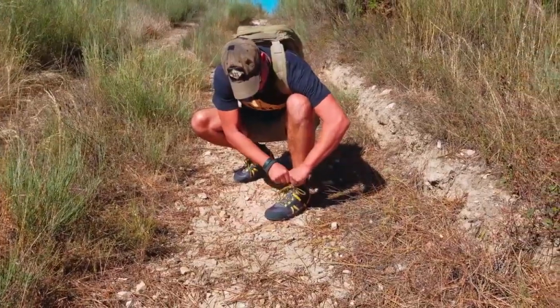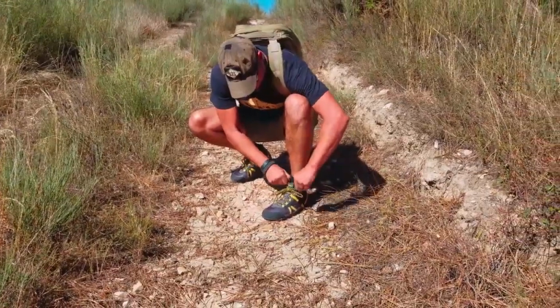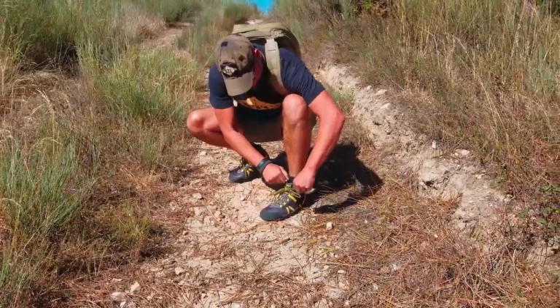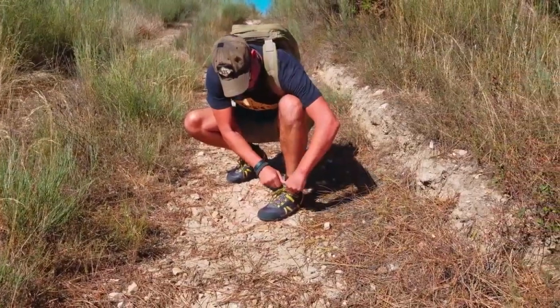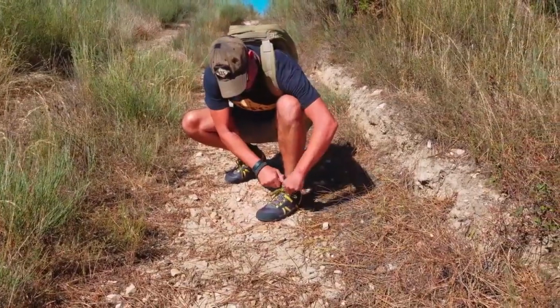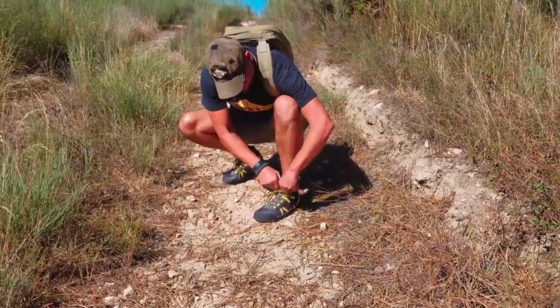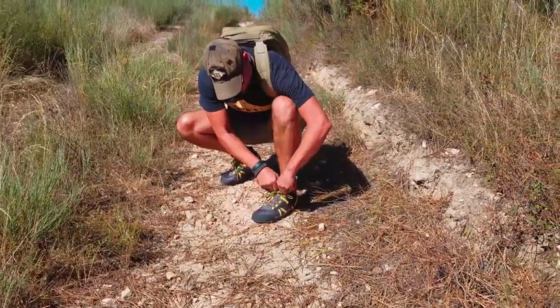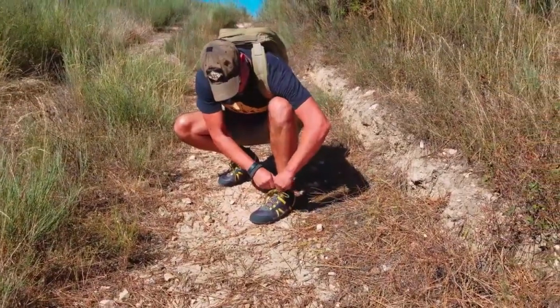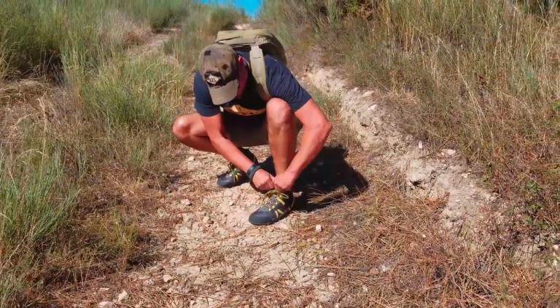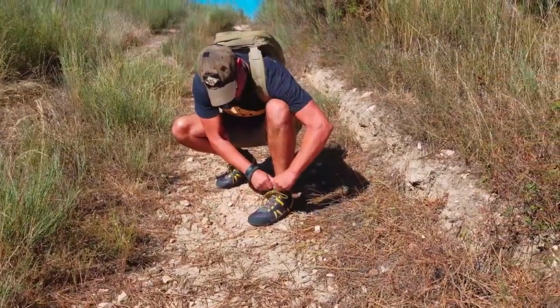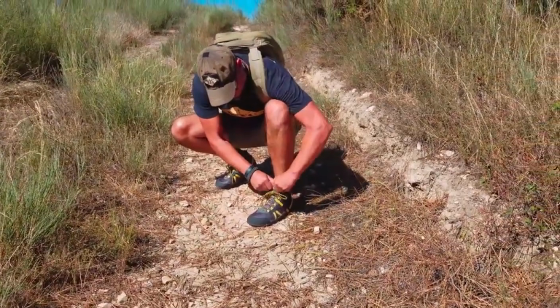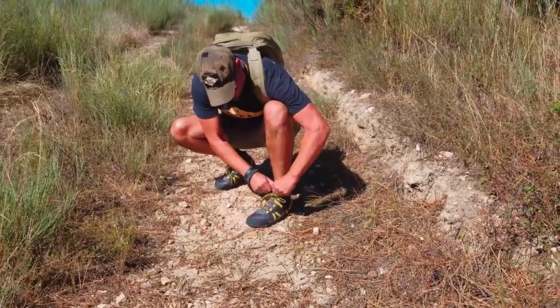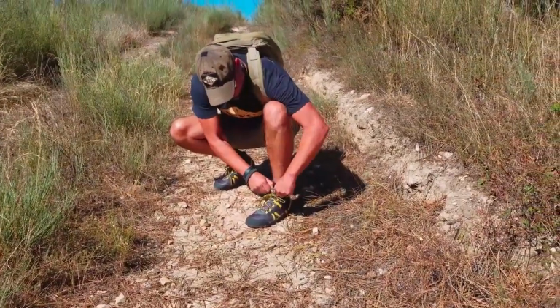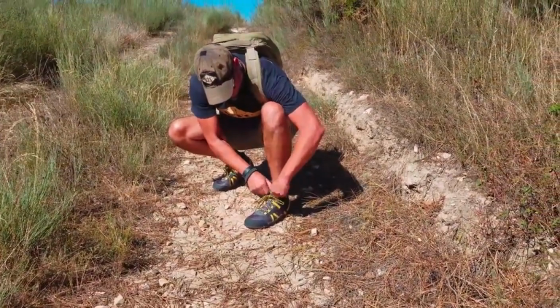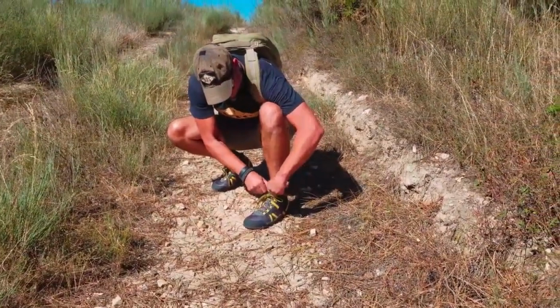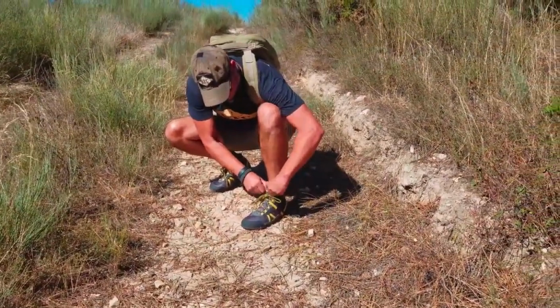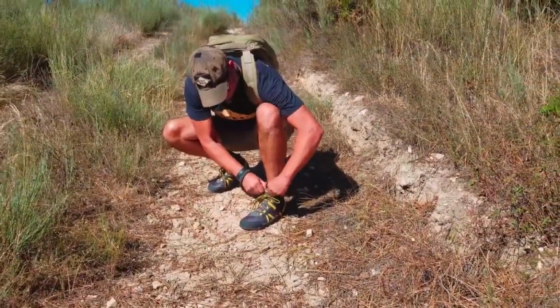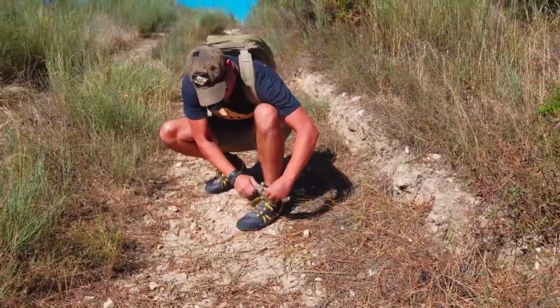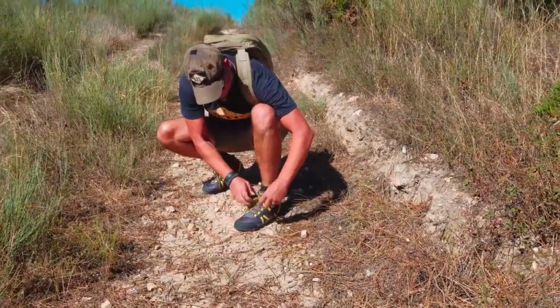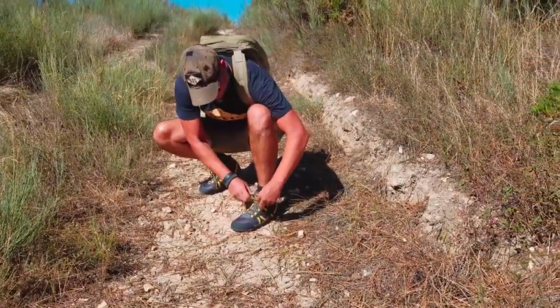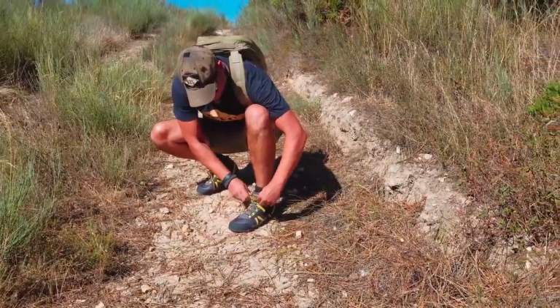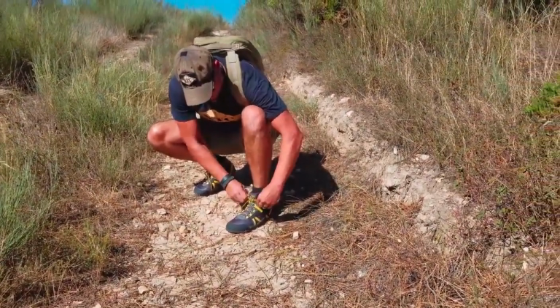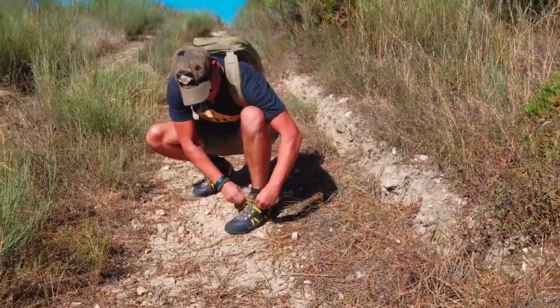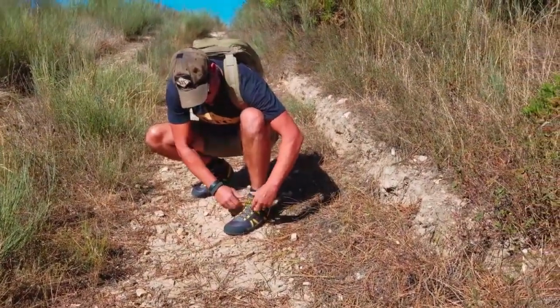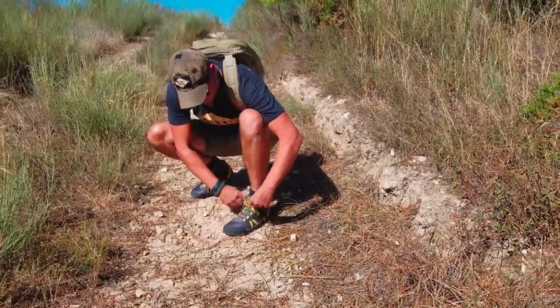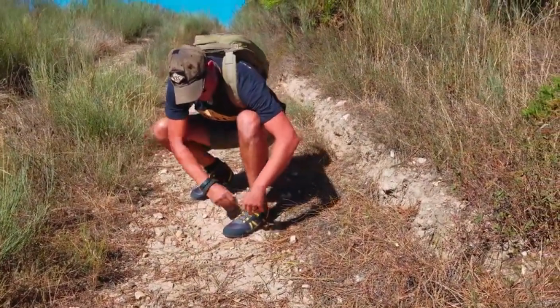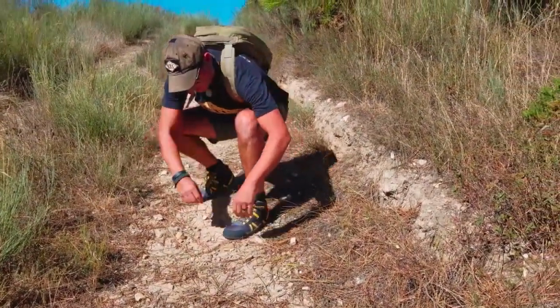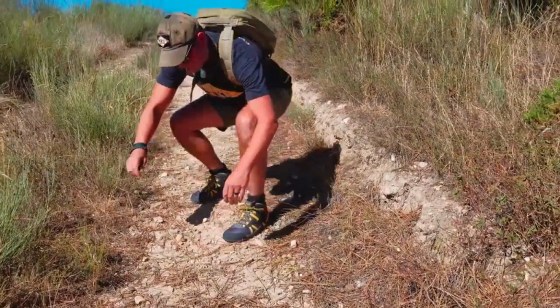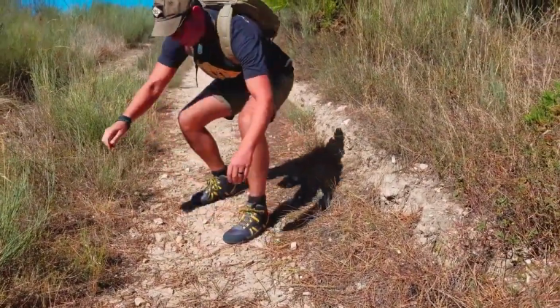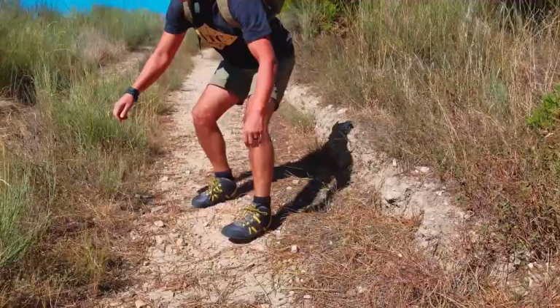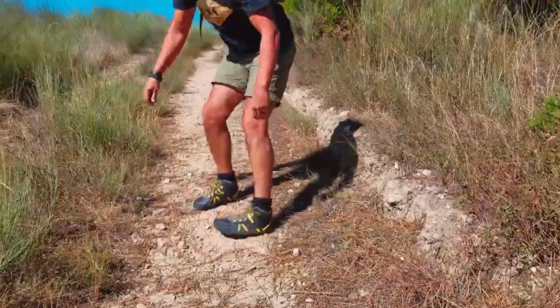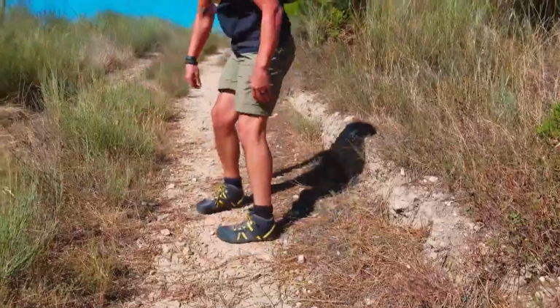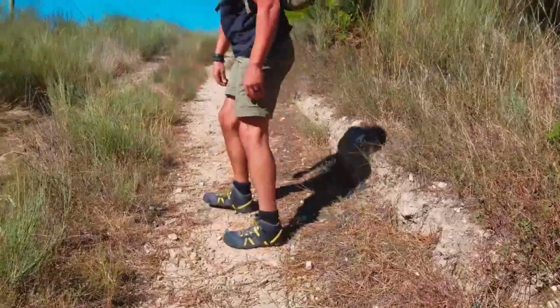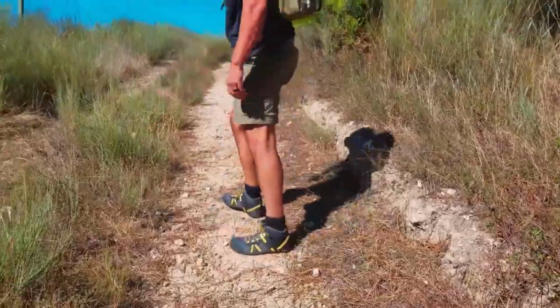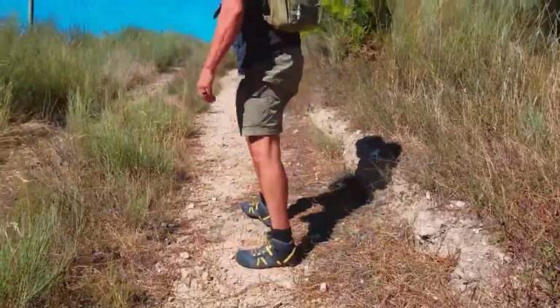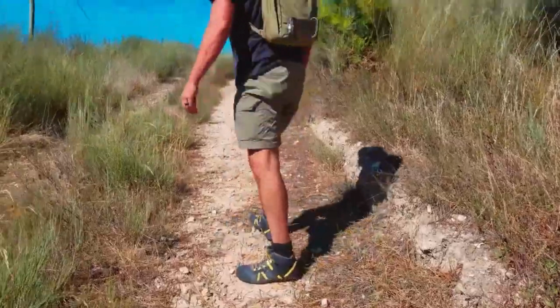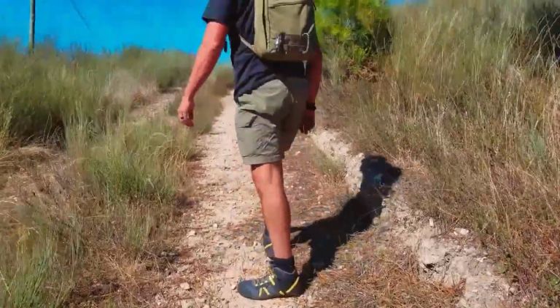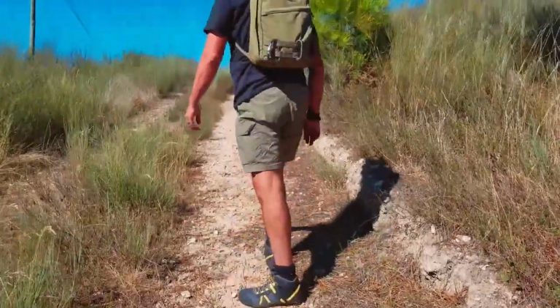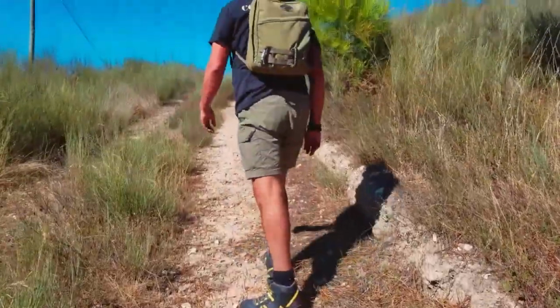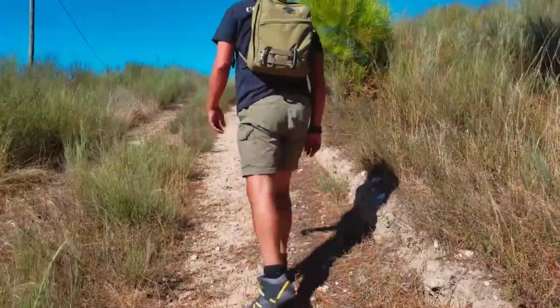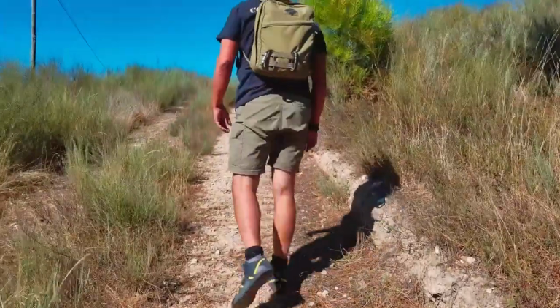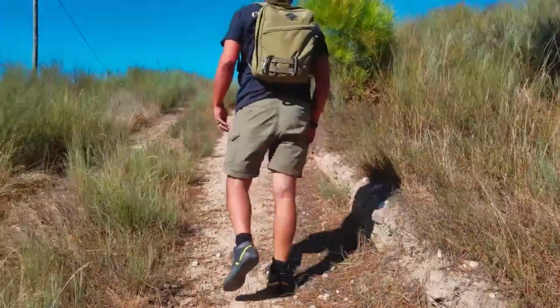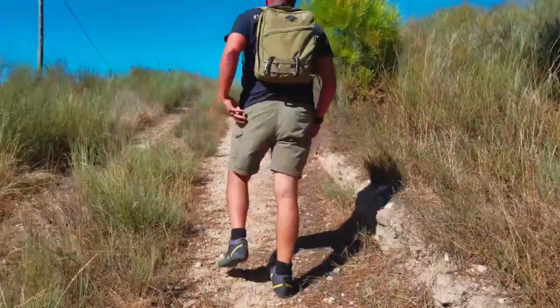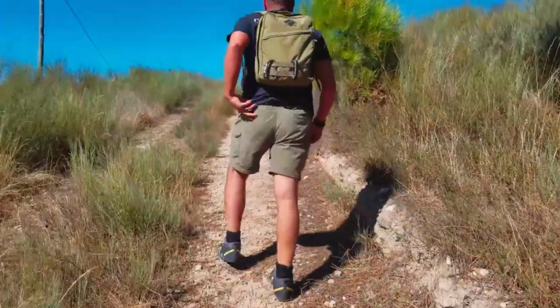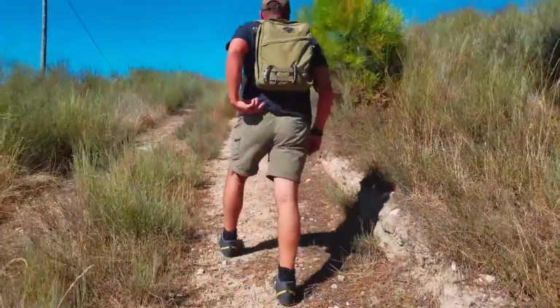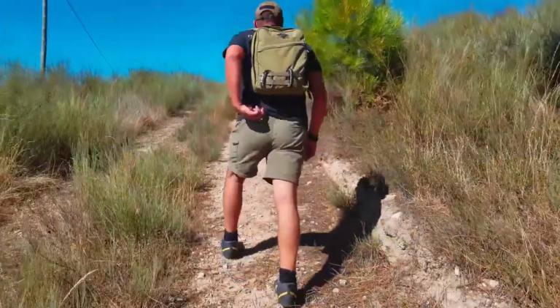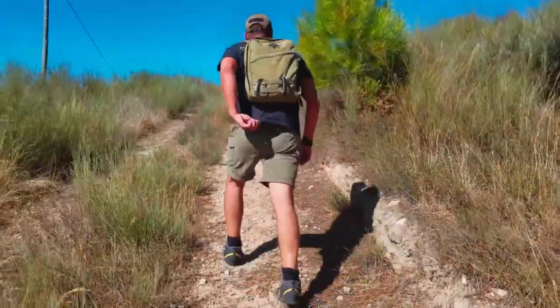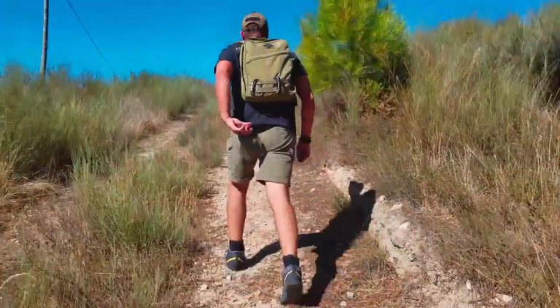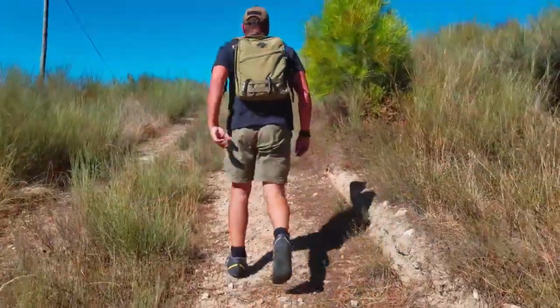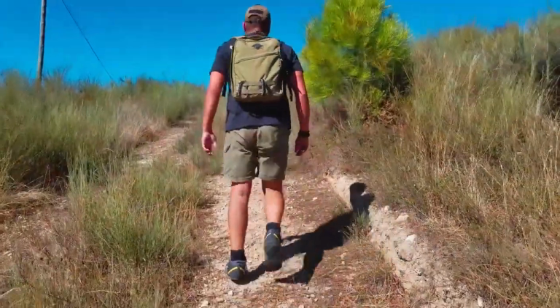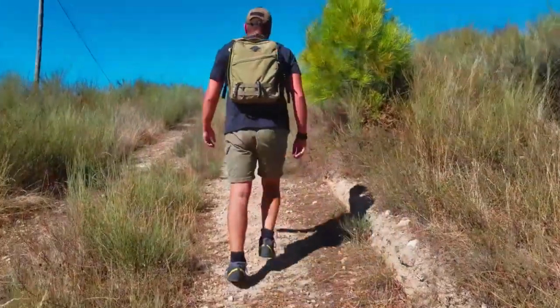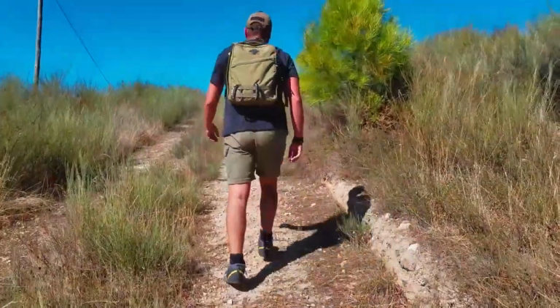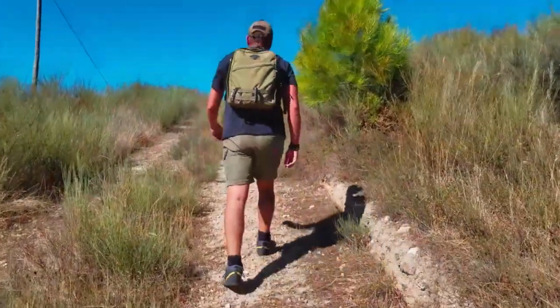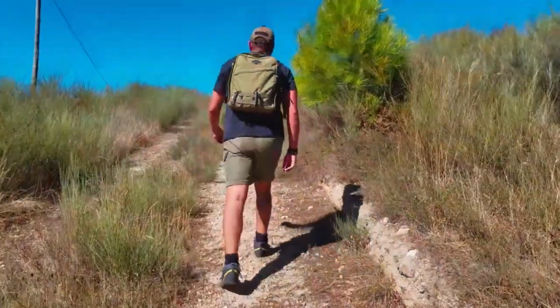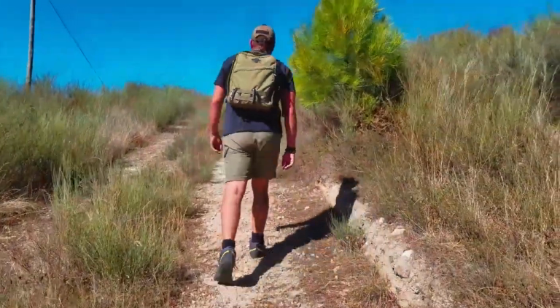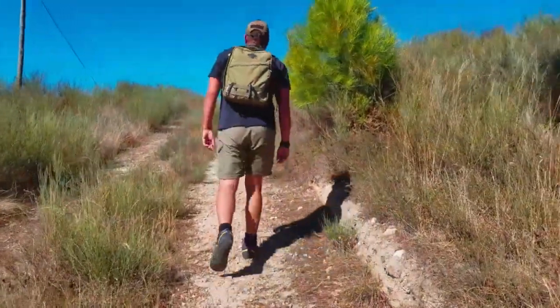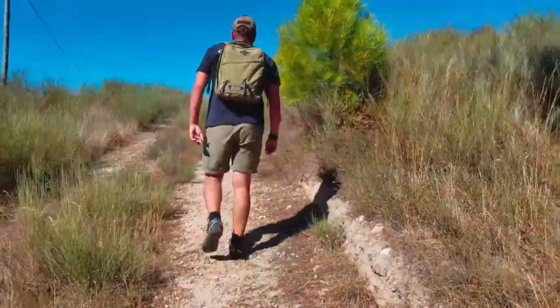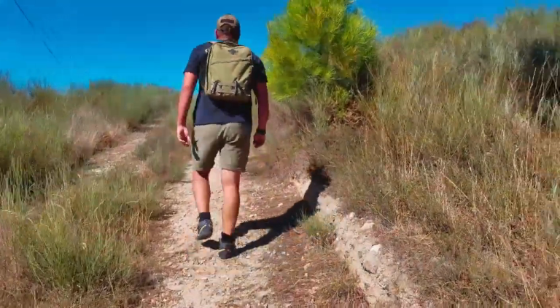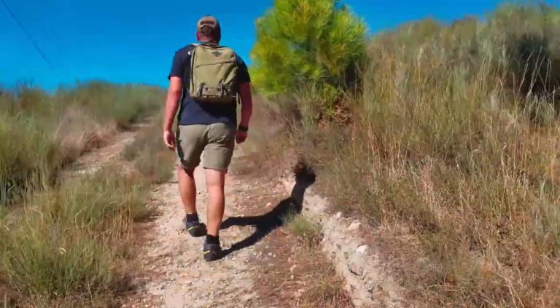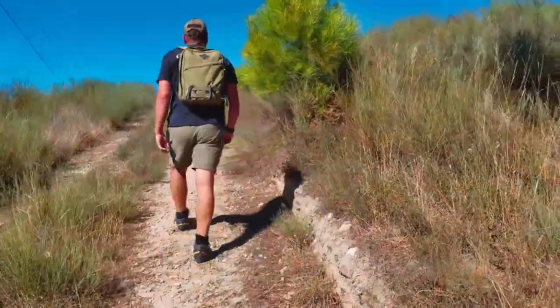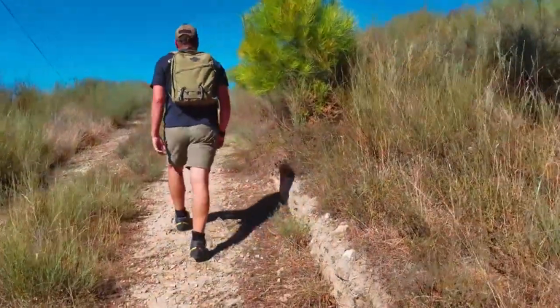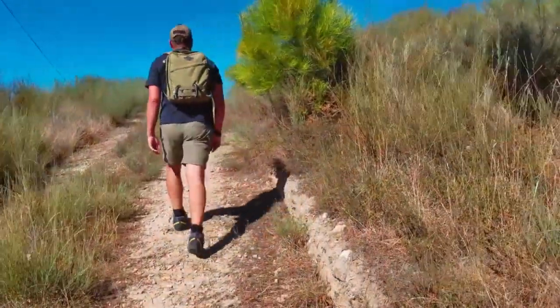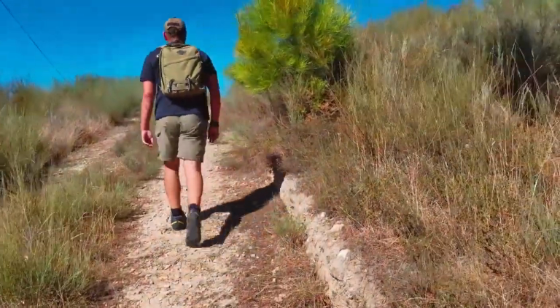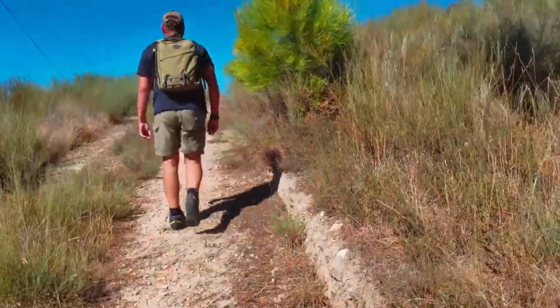The construction of these shoes is great. The shoelaces that they come with are no joke — they're built to last. Everything on these shoes as far as construction is built to last.